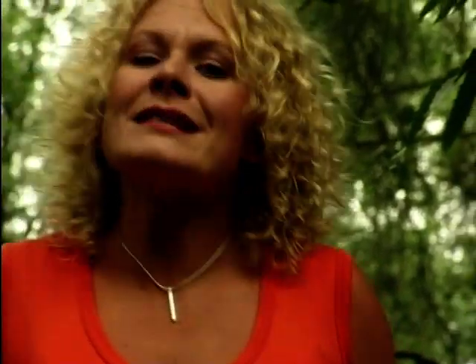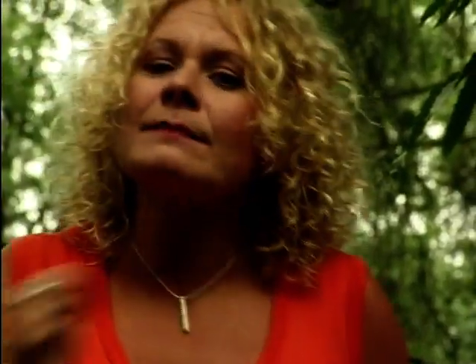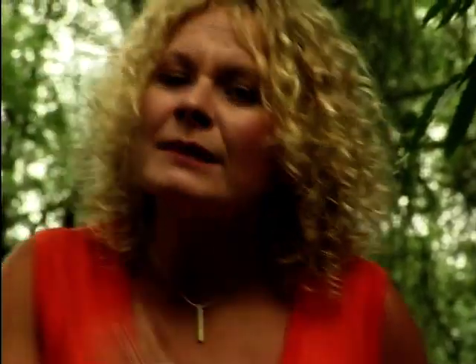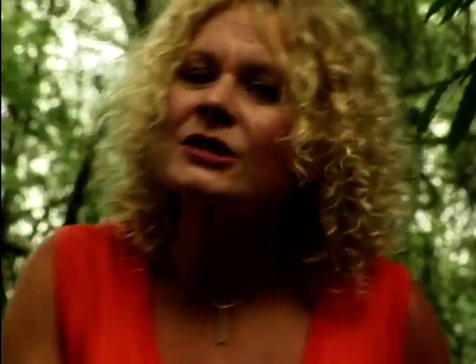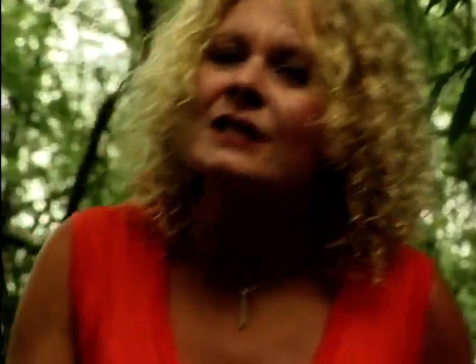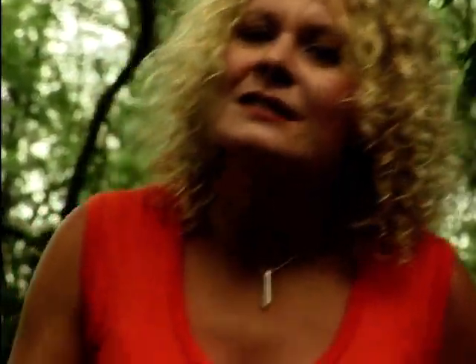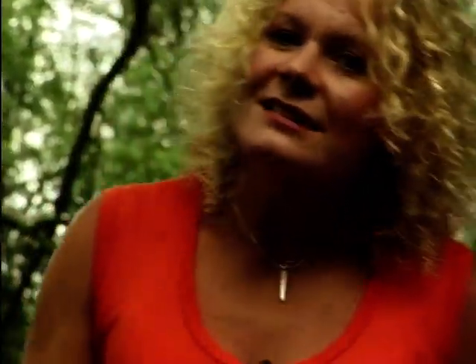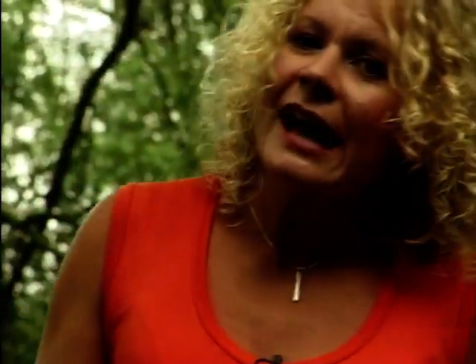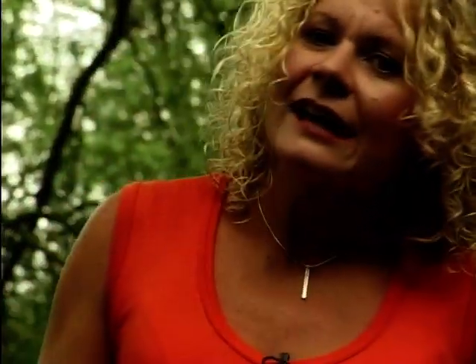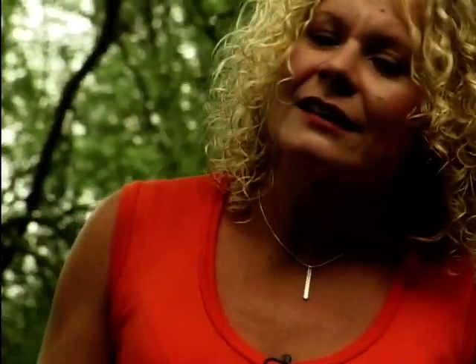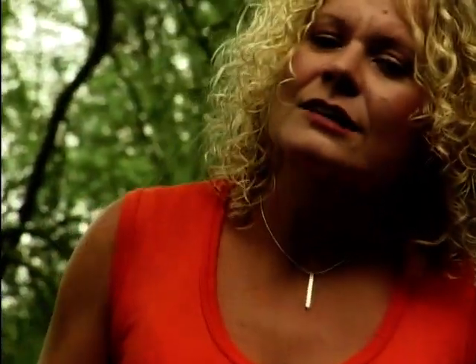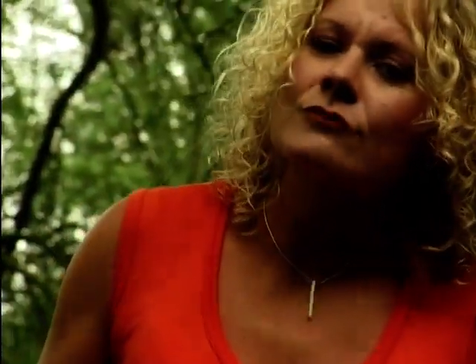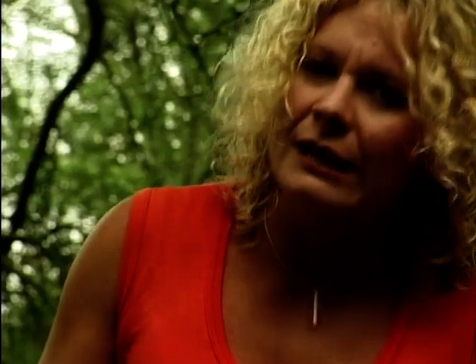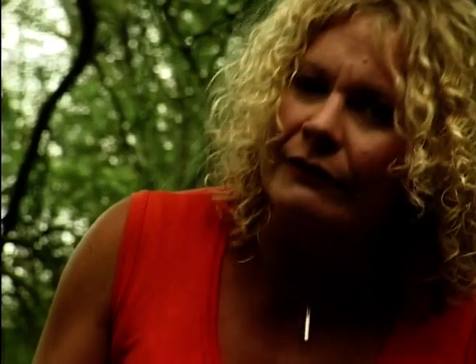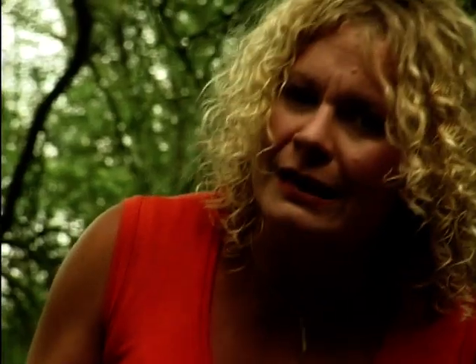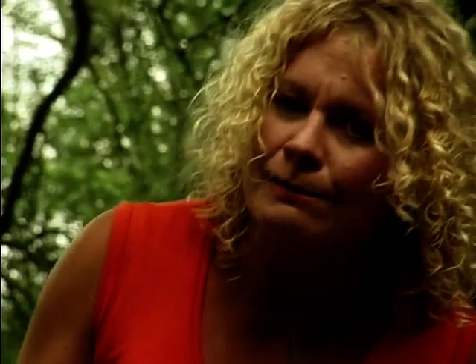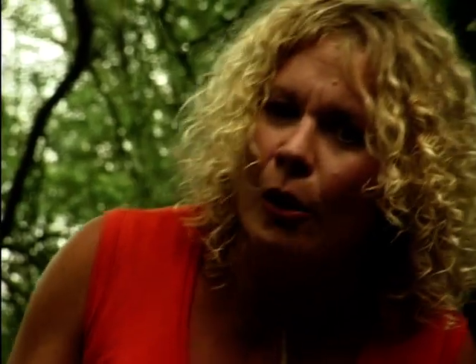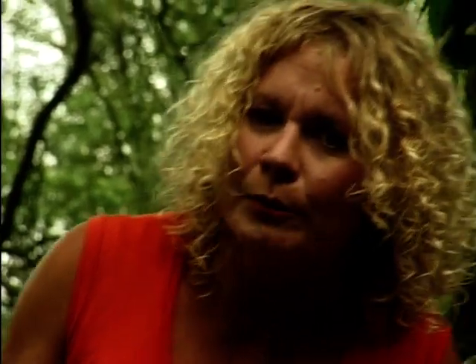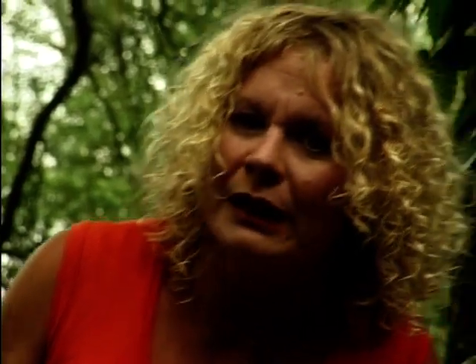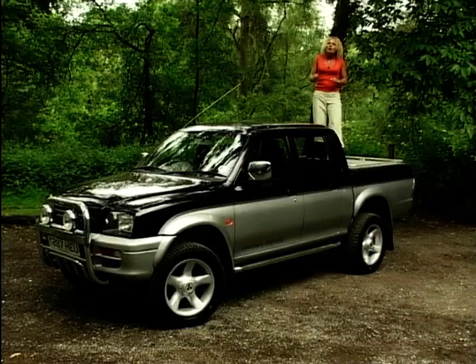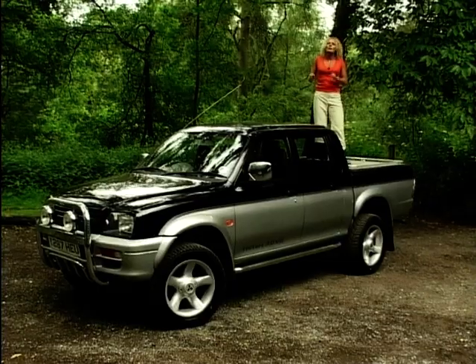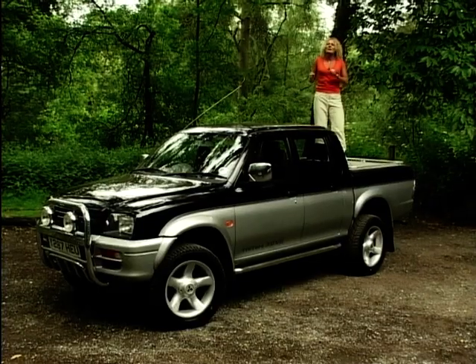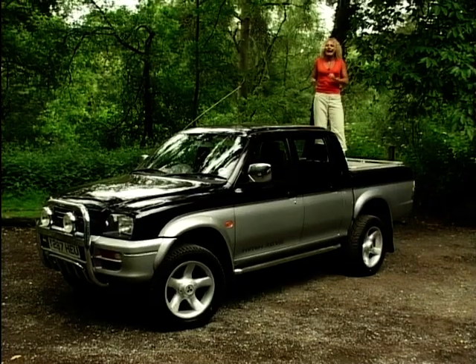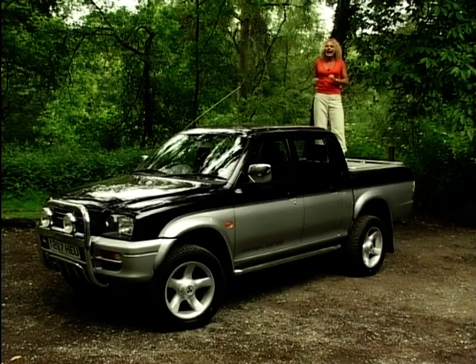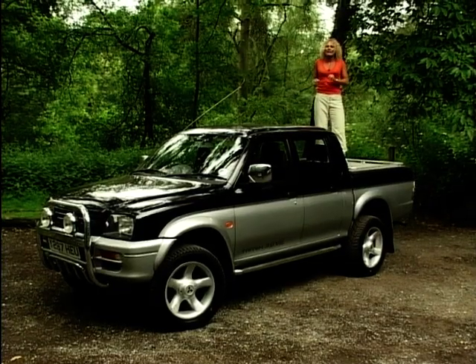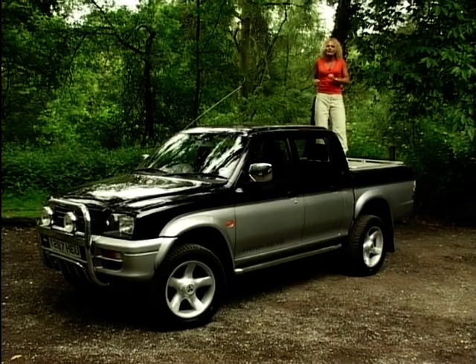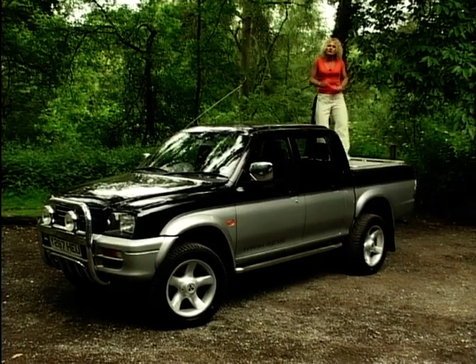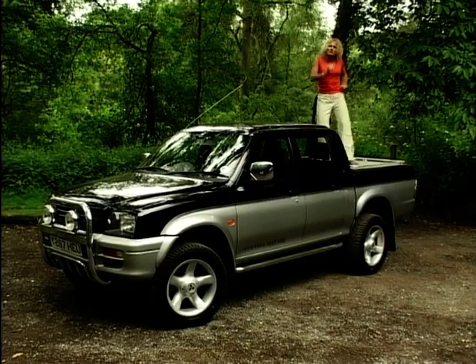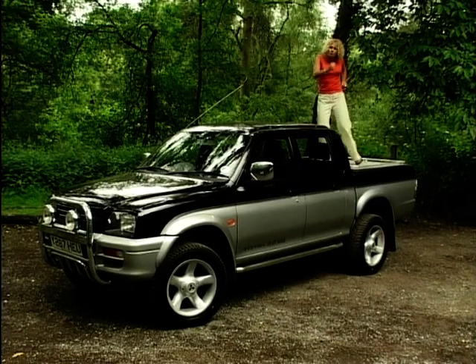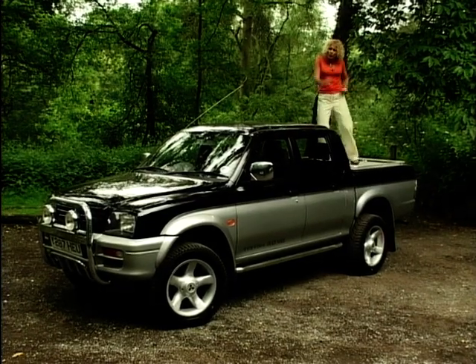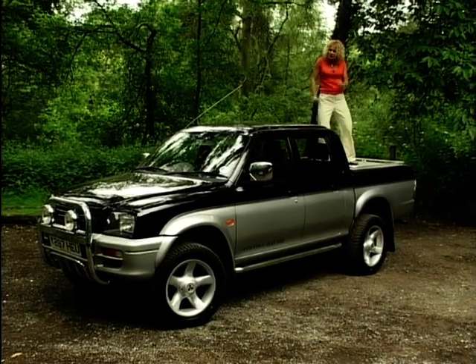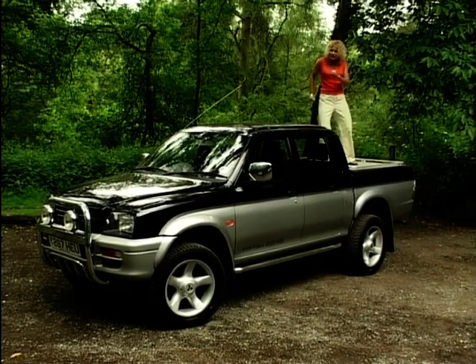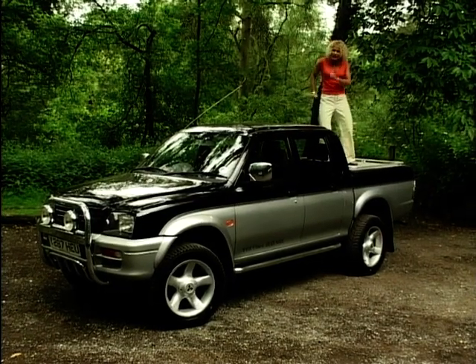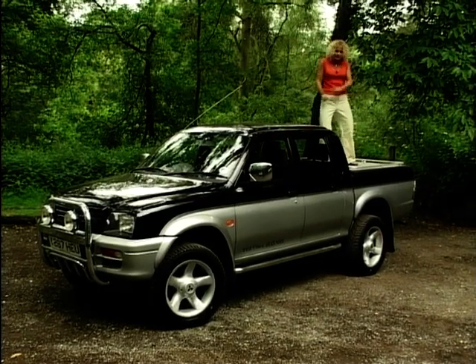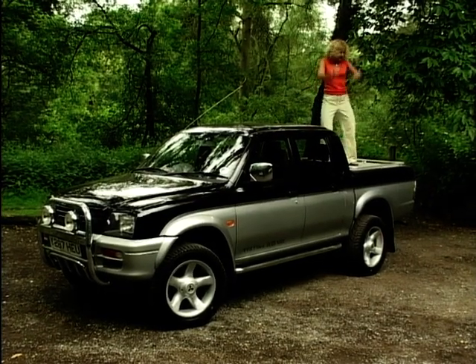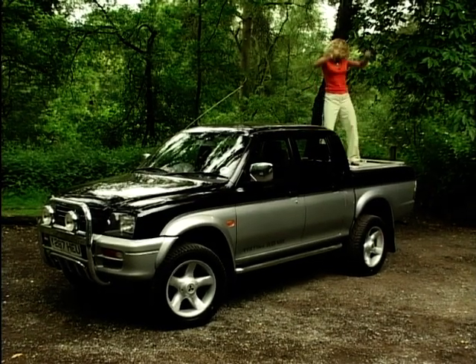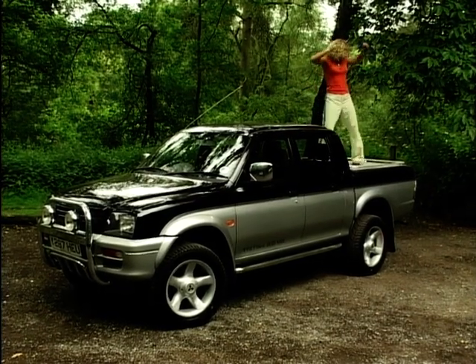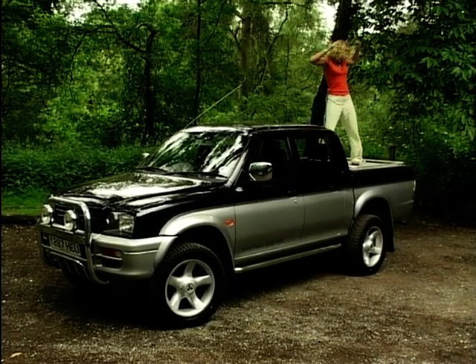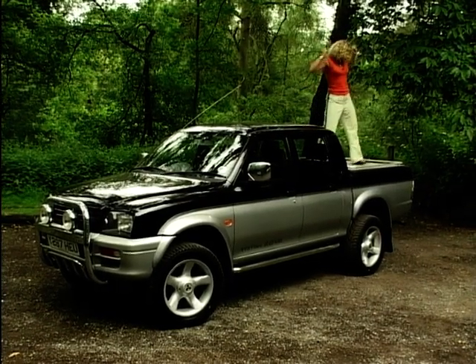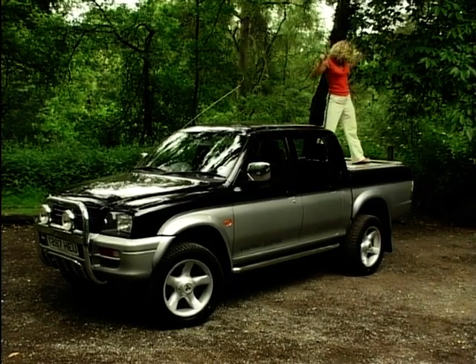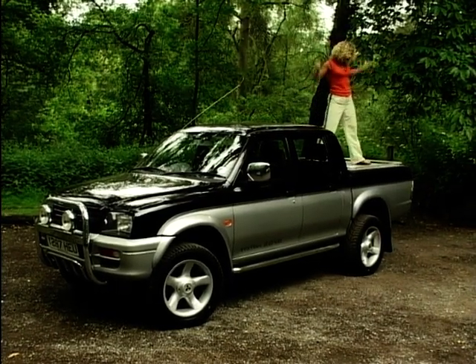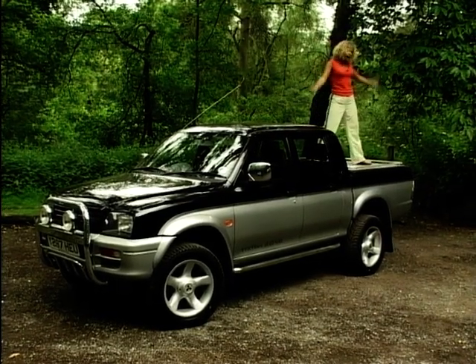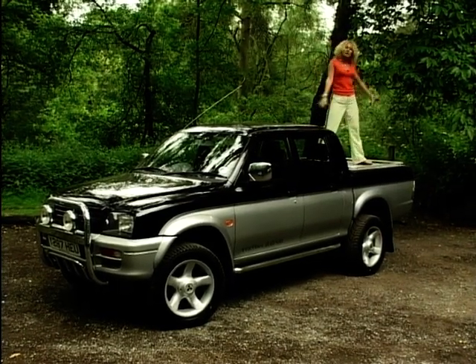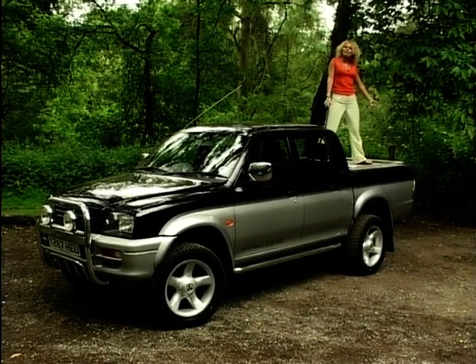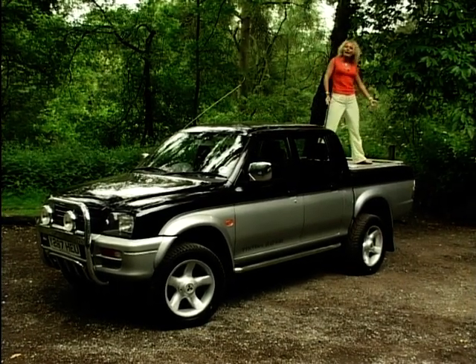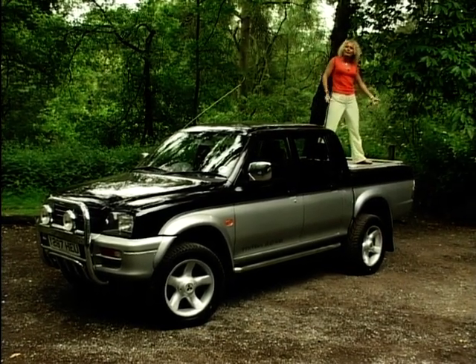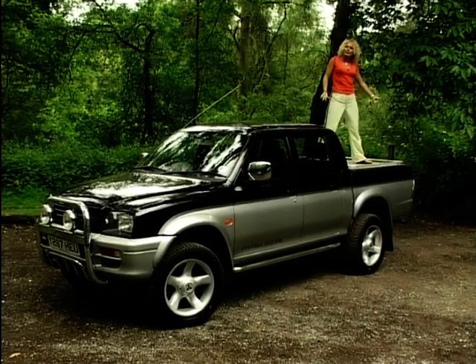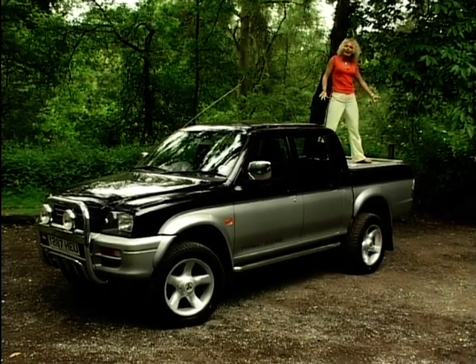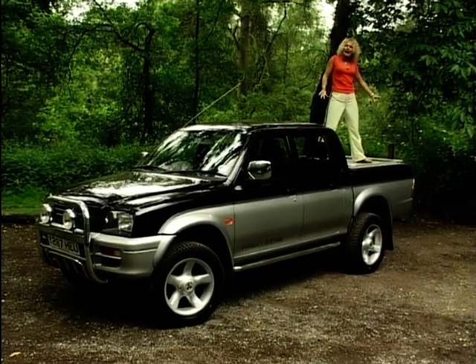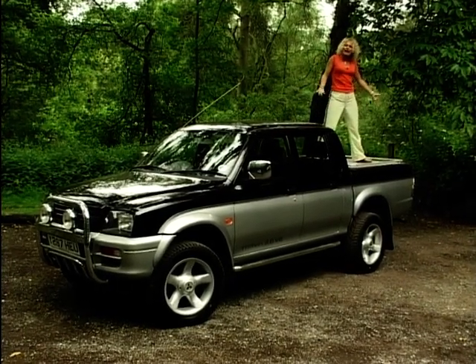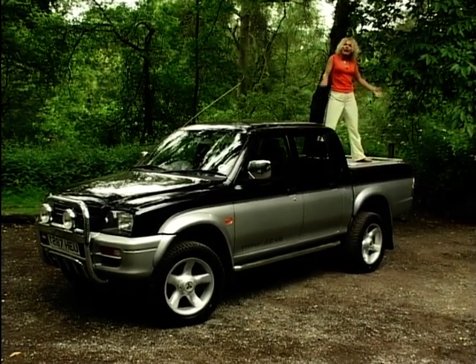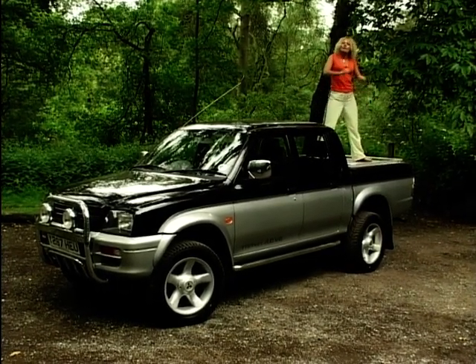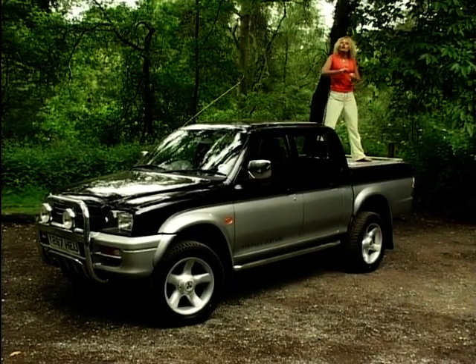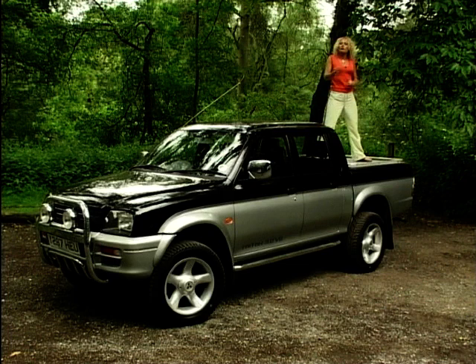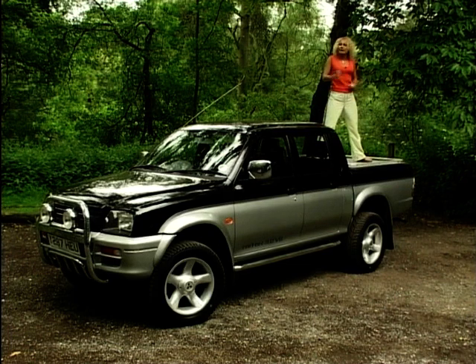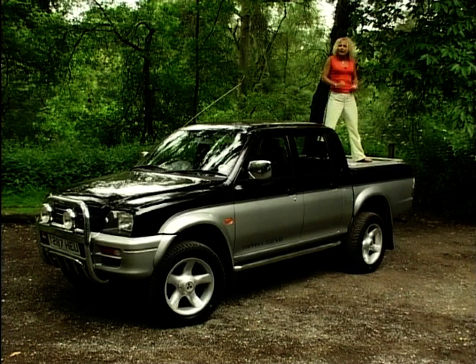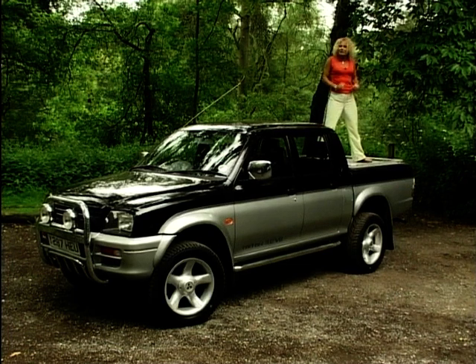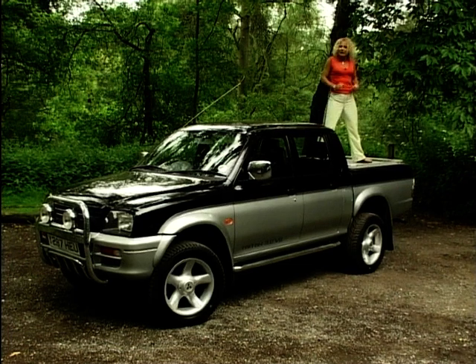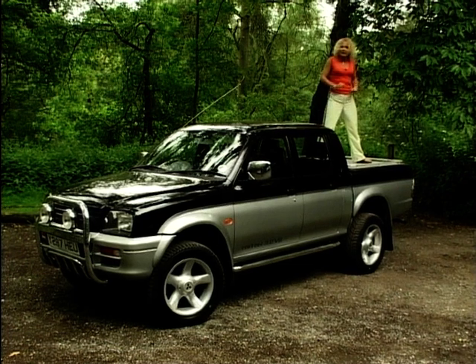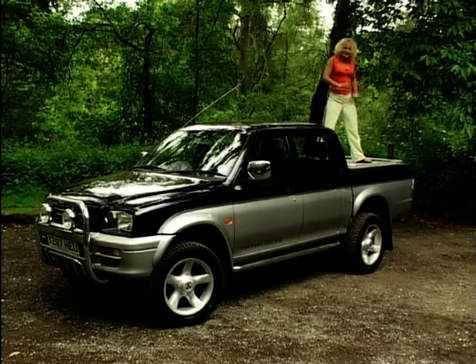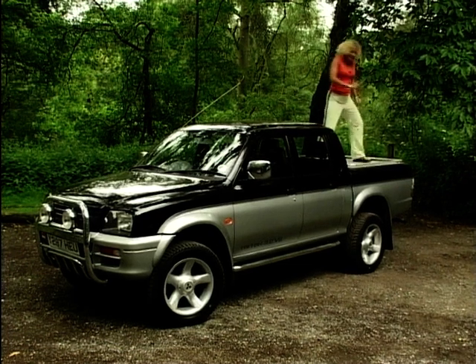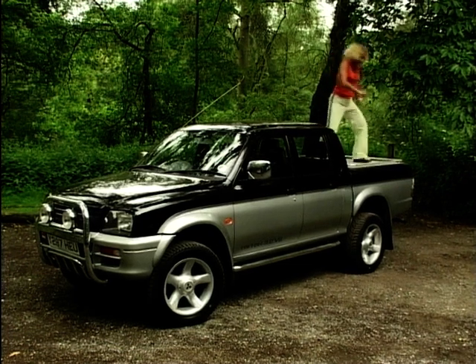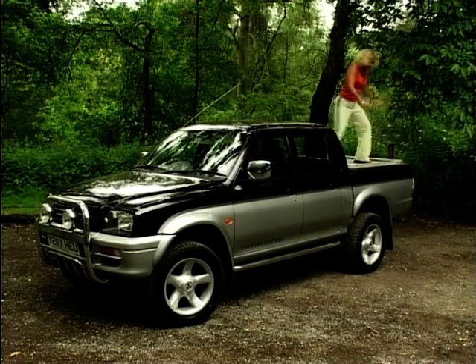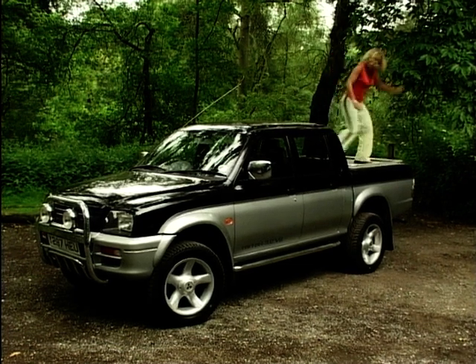Mitsubishi say that it's really popular with the active sporty type and they use this big load bay at the back for all their lifestyle accessories.